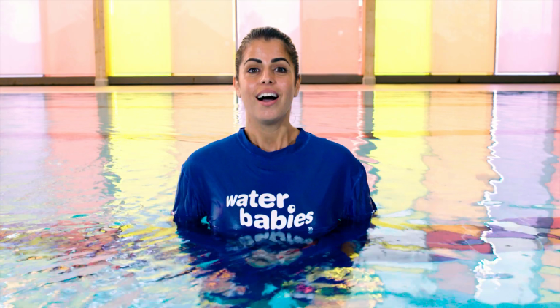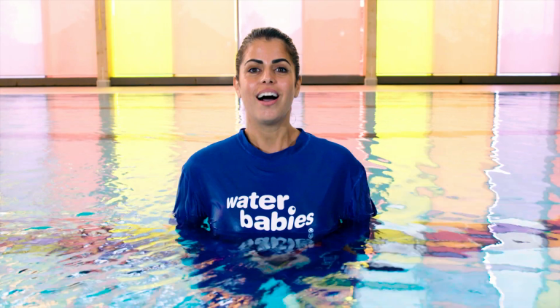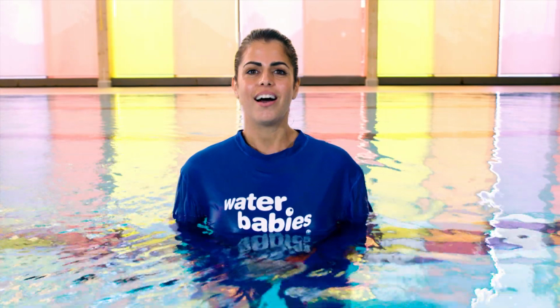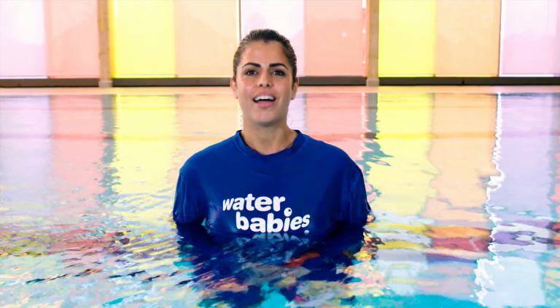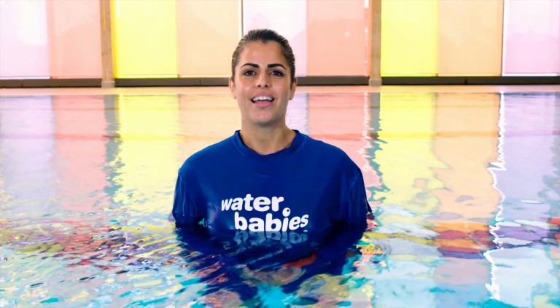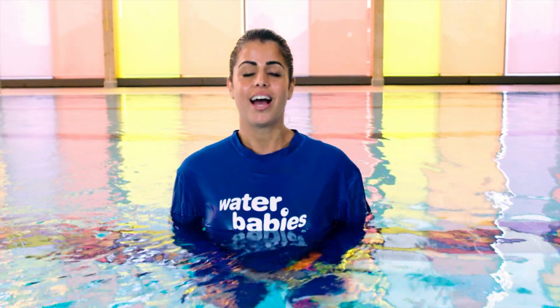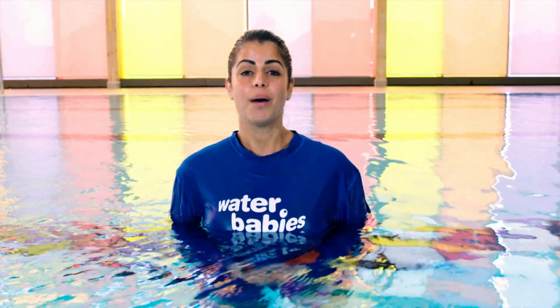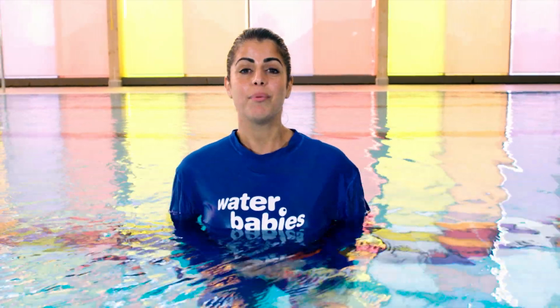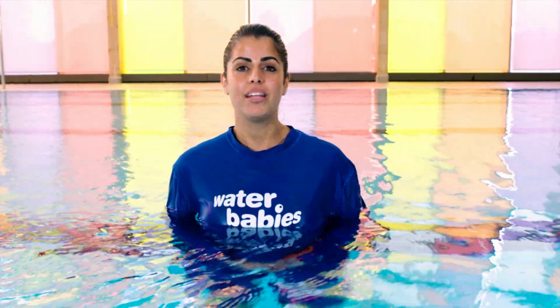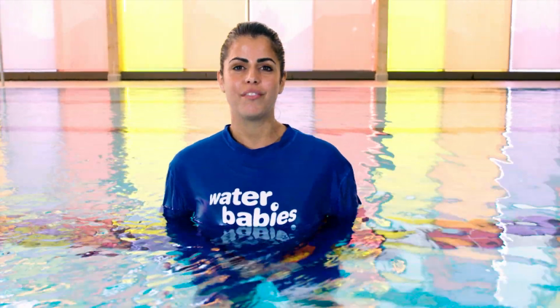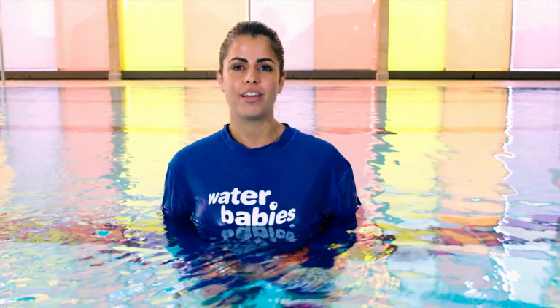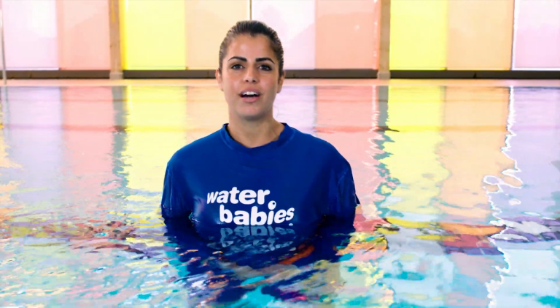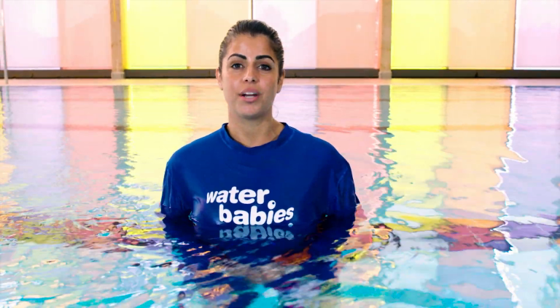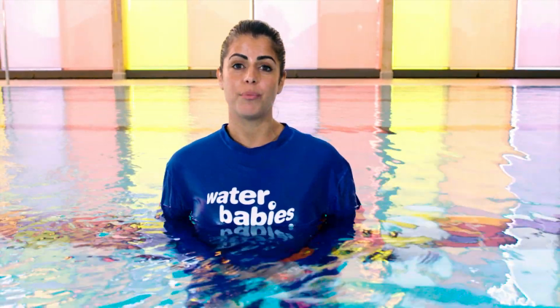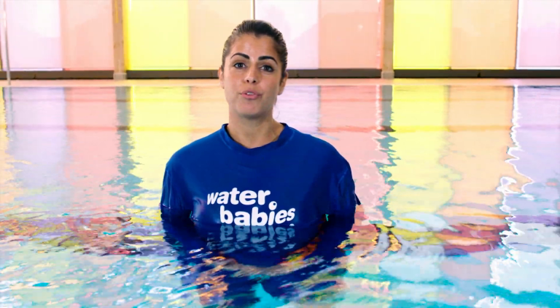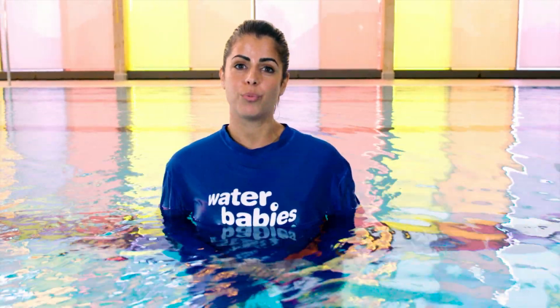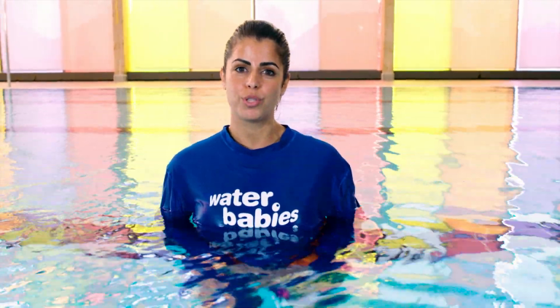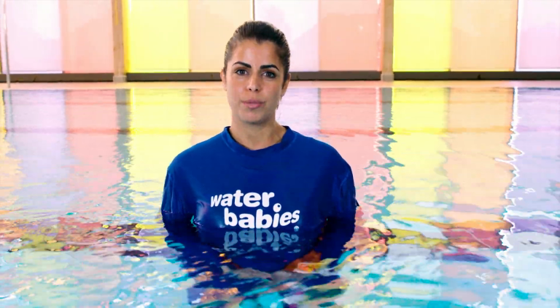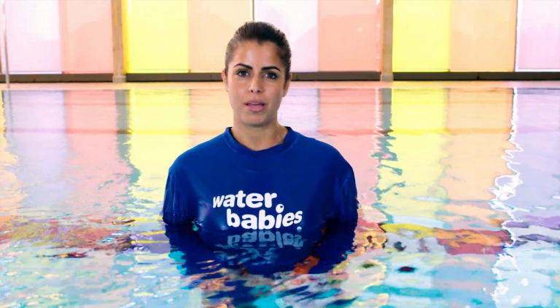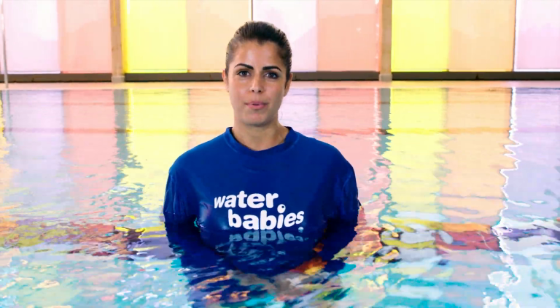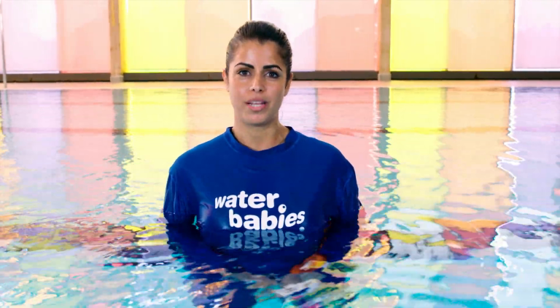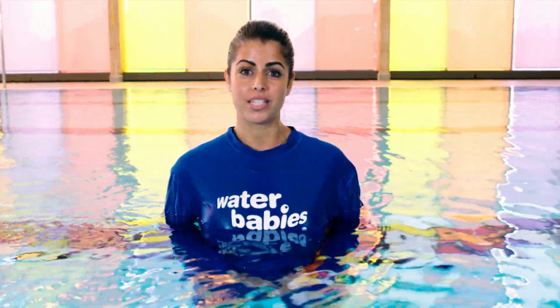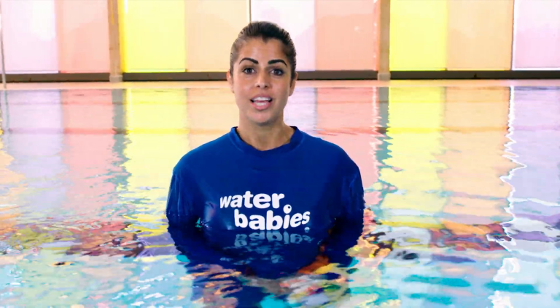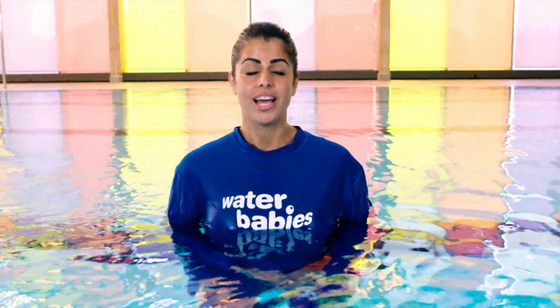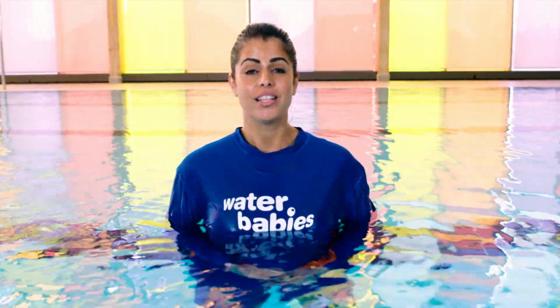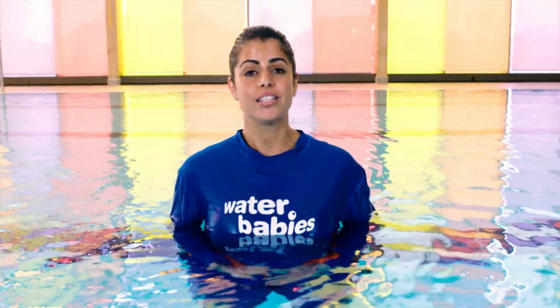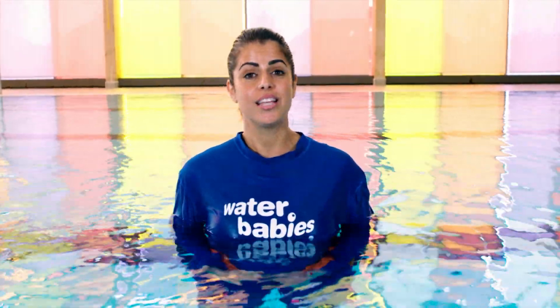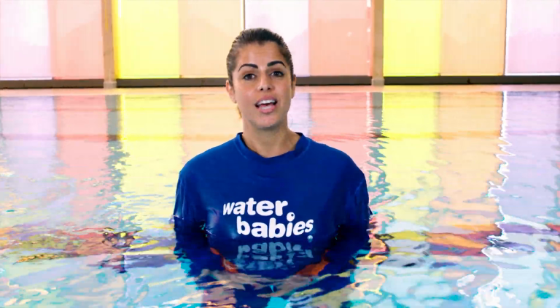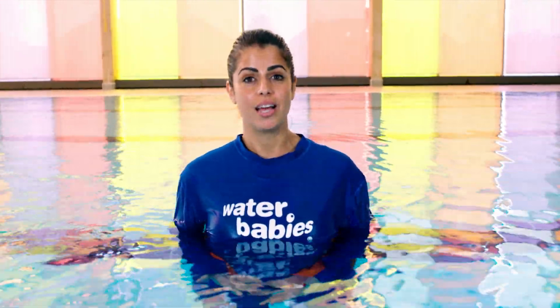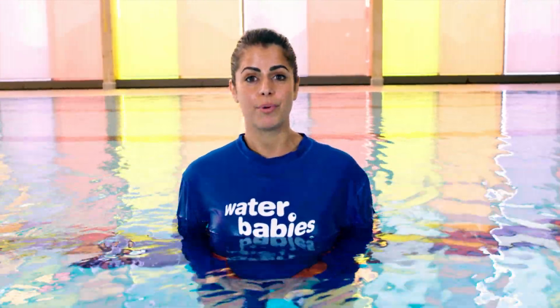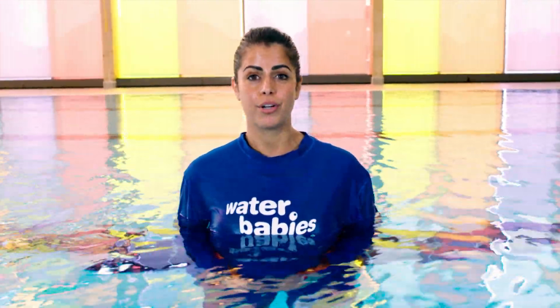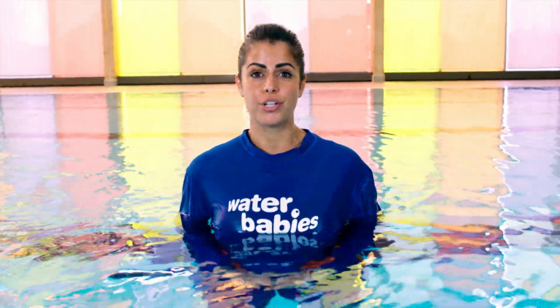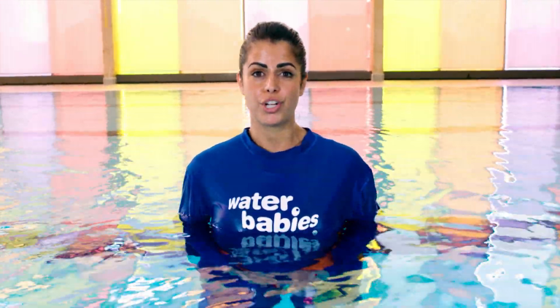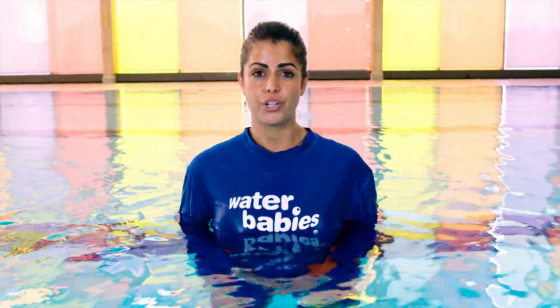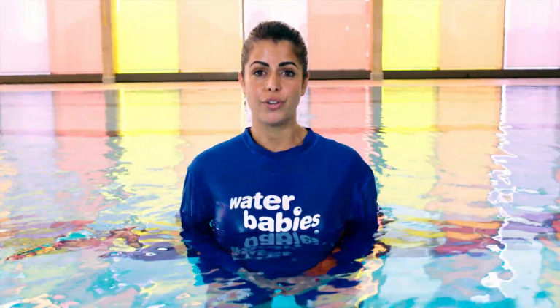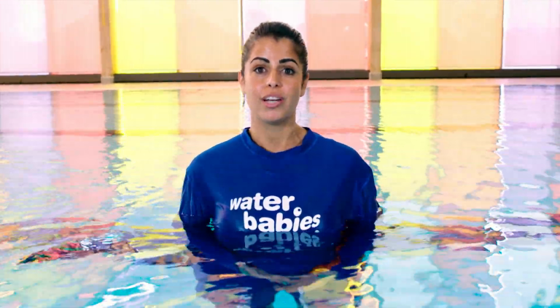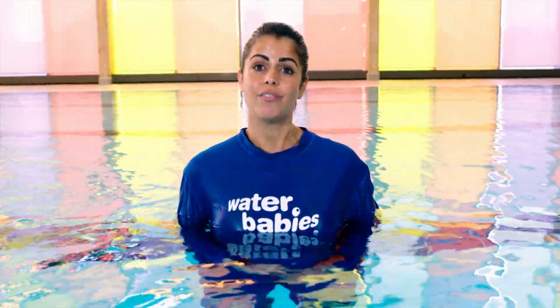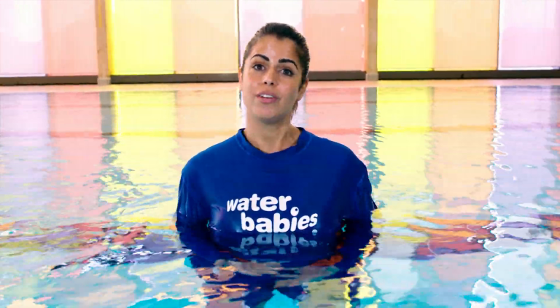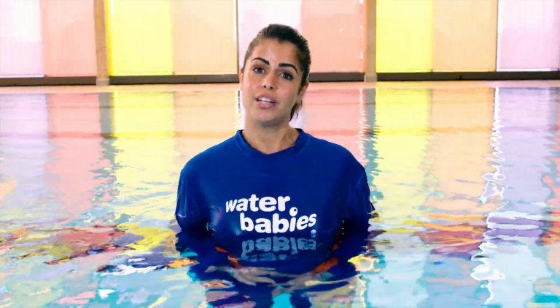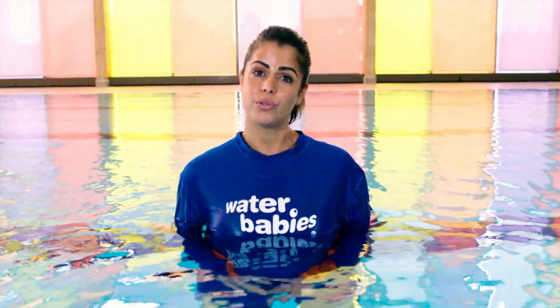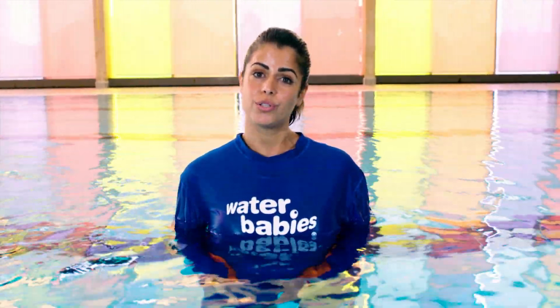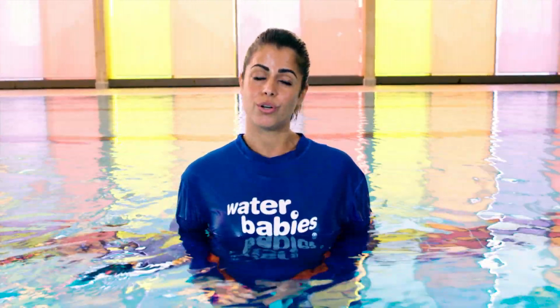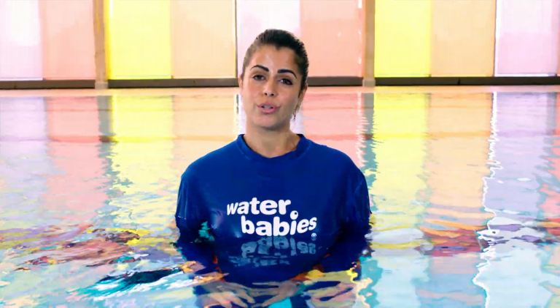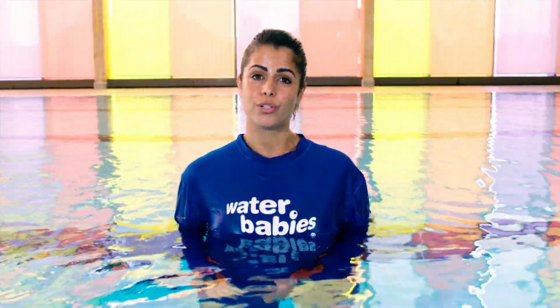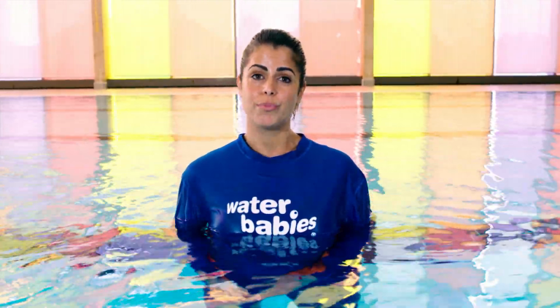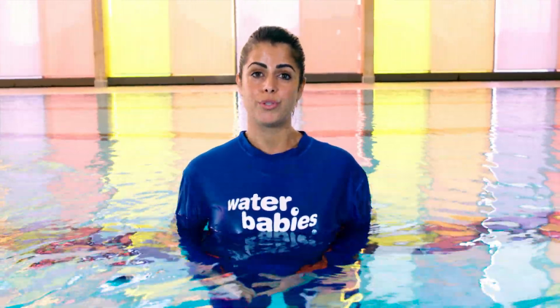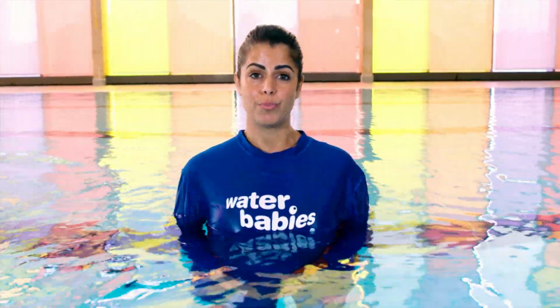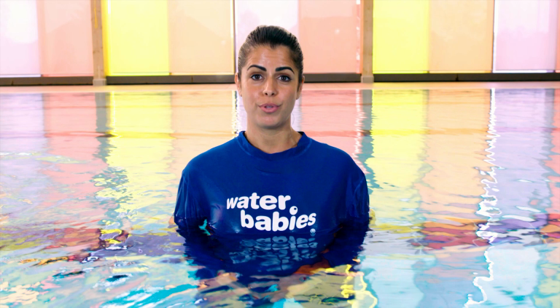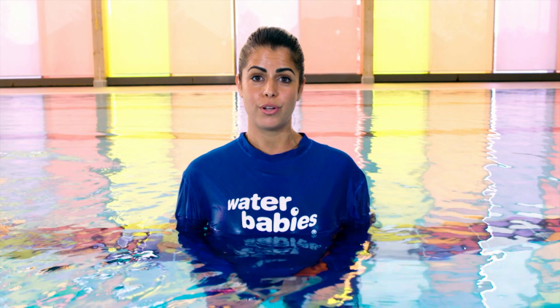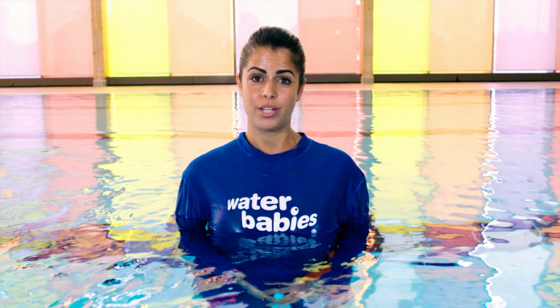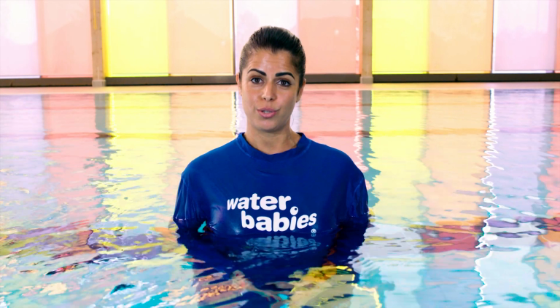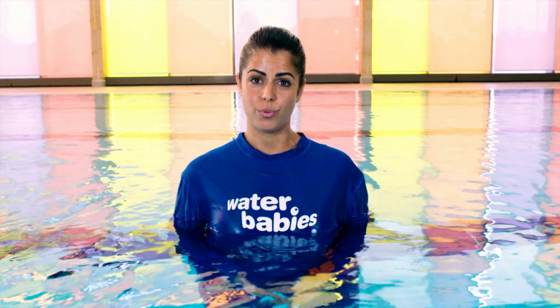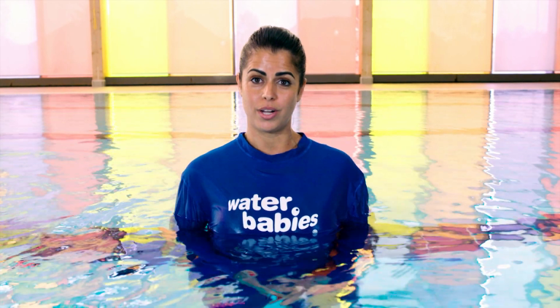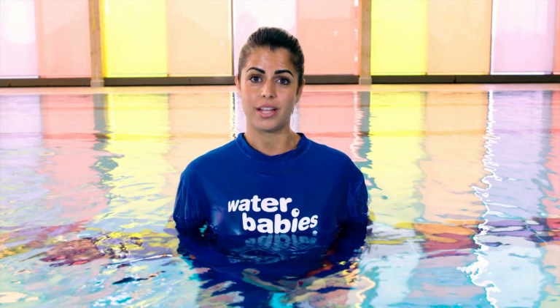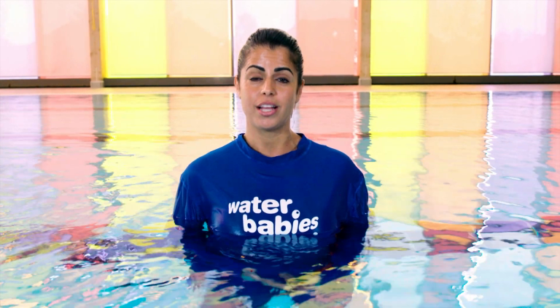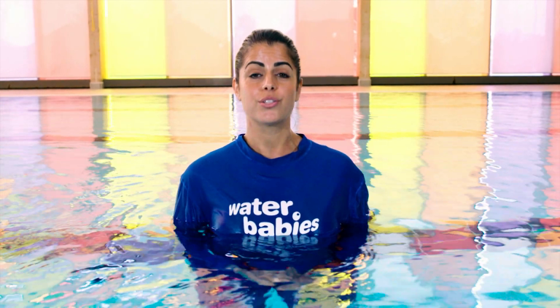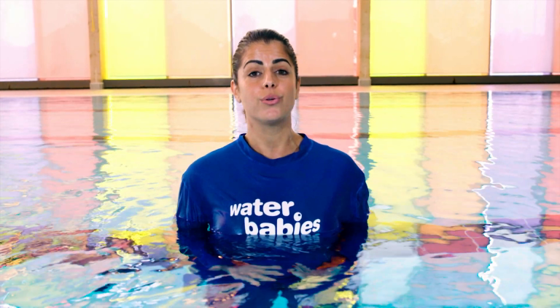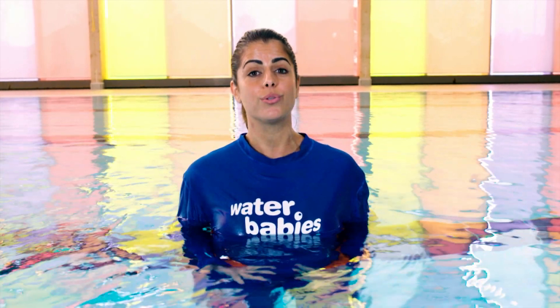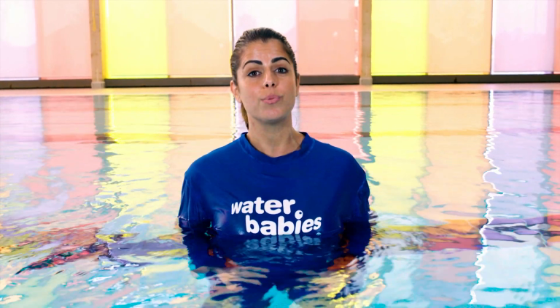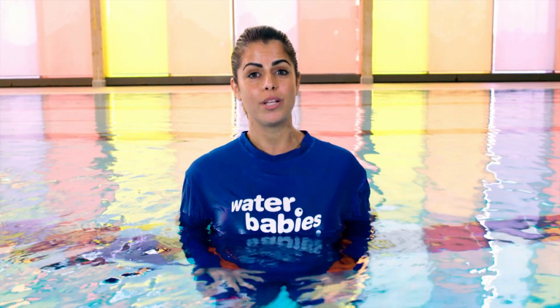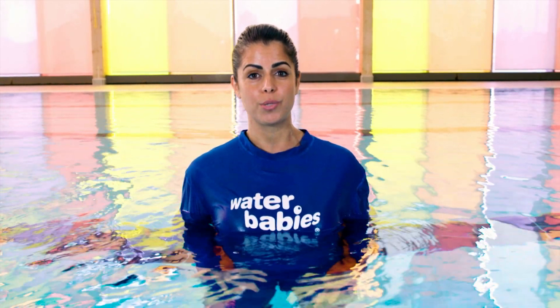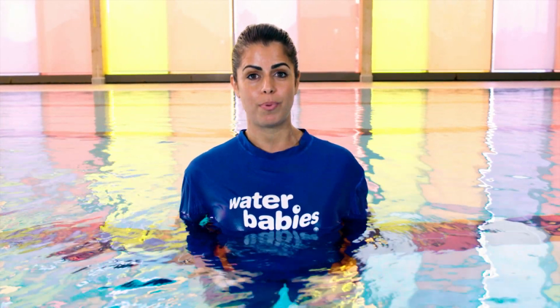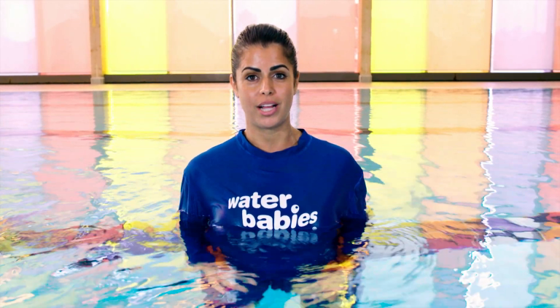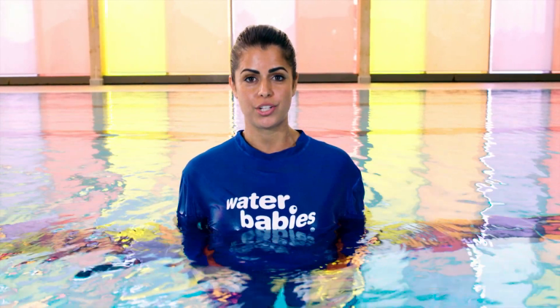Hi, I'm Olivia and I'm from Water Babies, and today I'm going to show you a lovely little song to be doing with your little one. It's called Splish Splash.